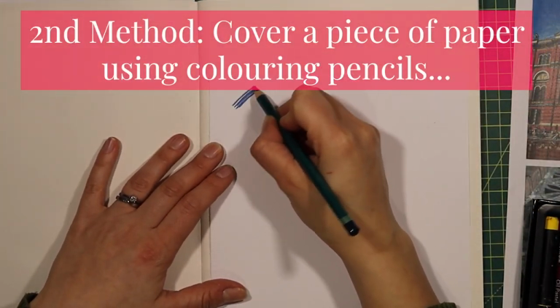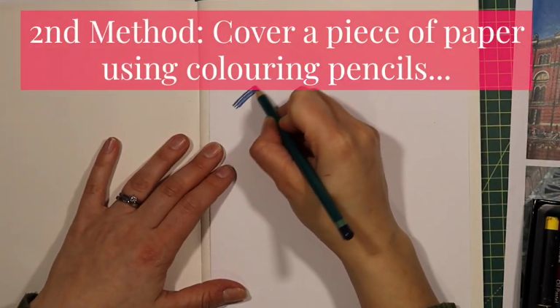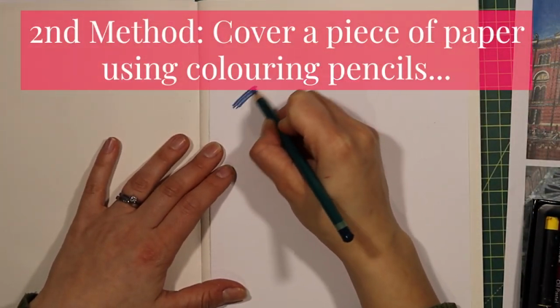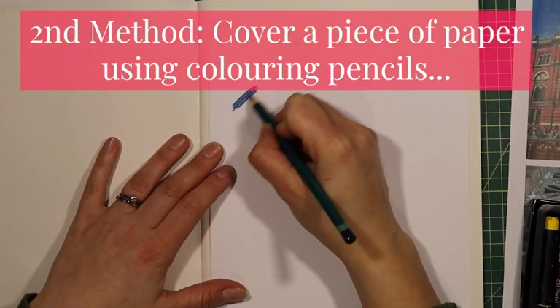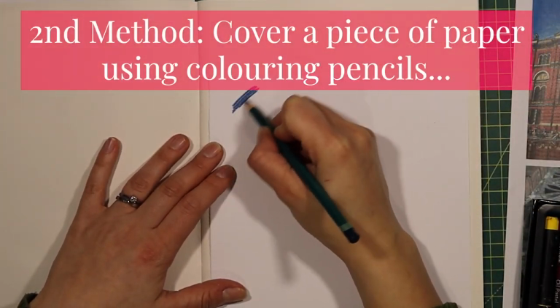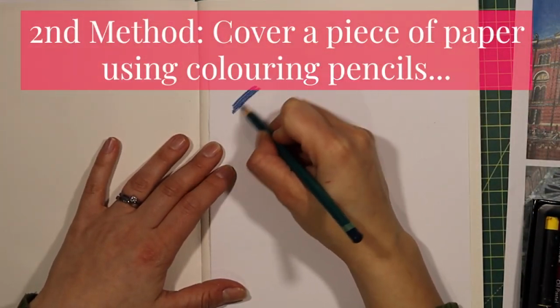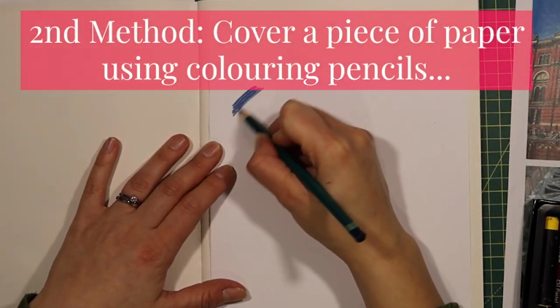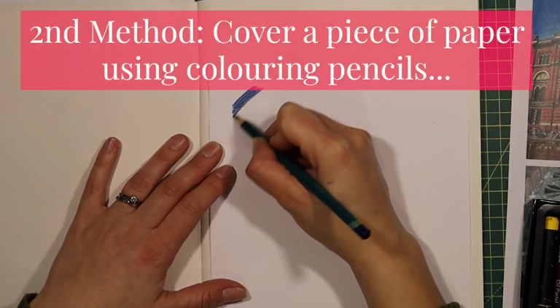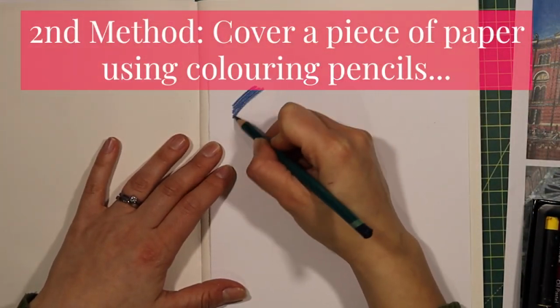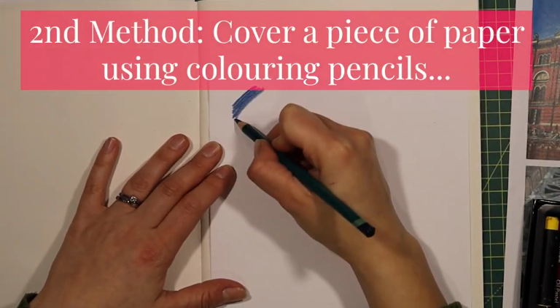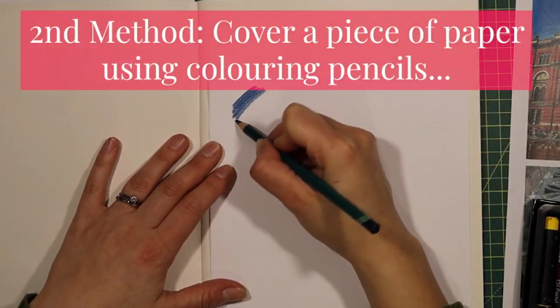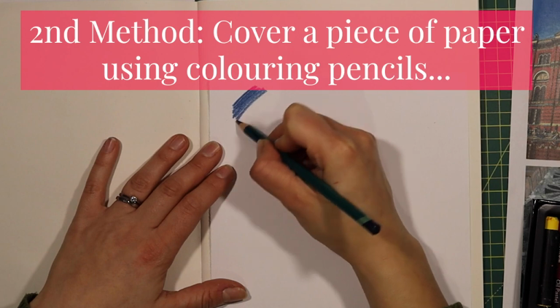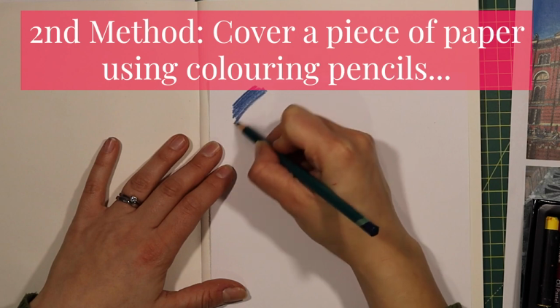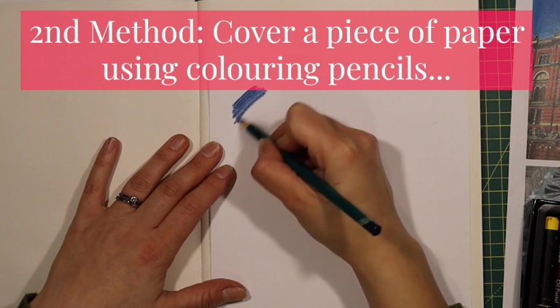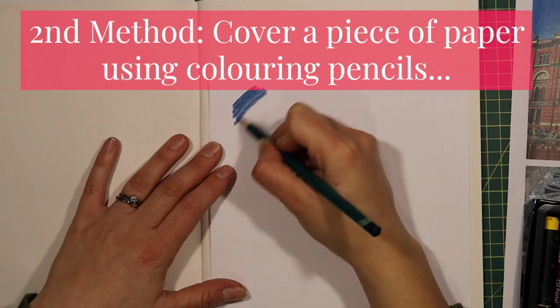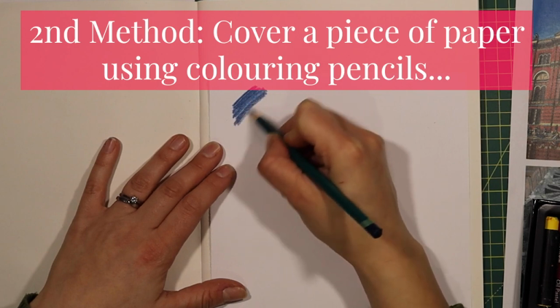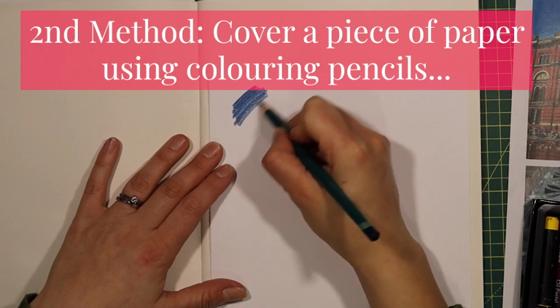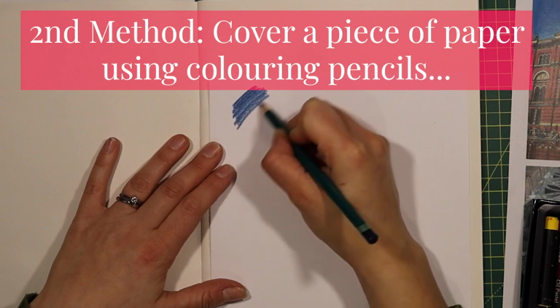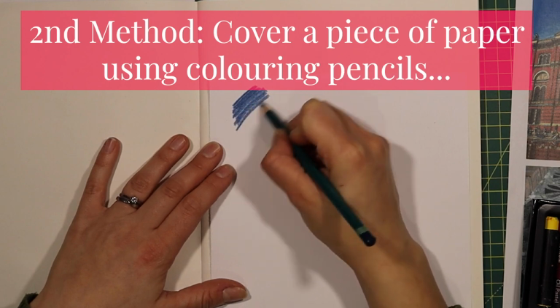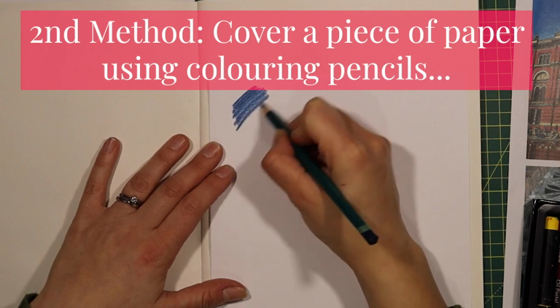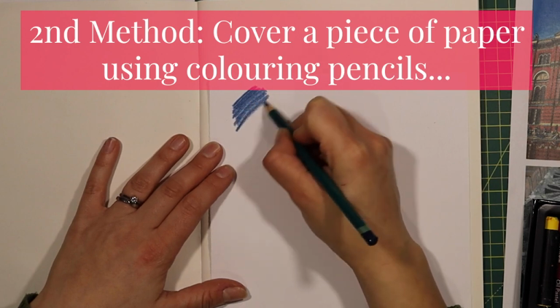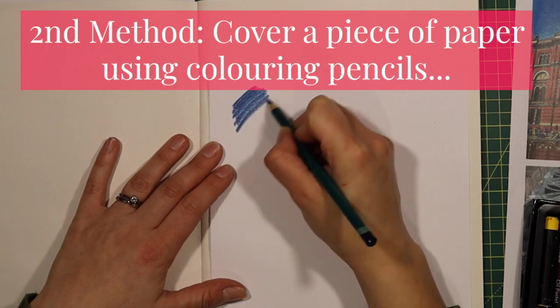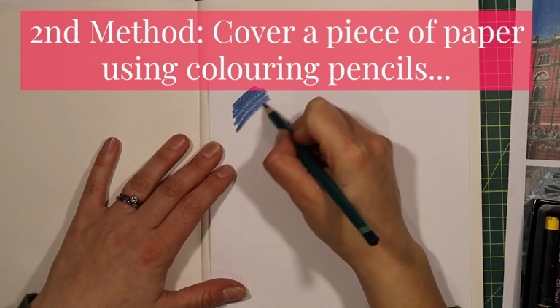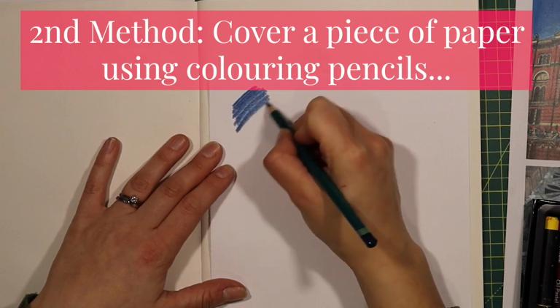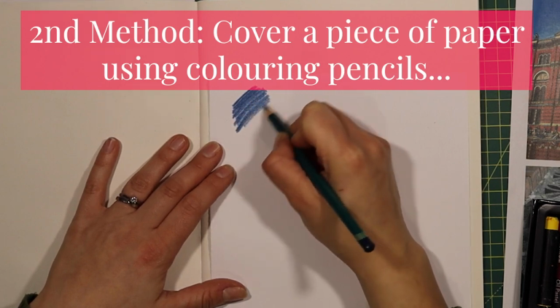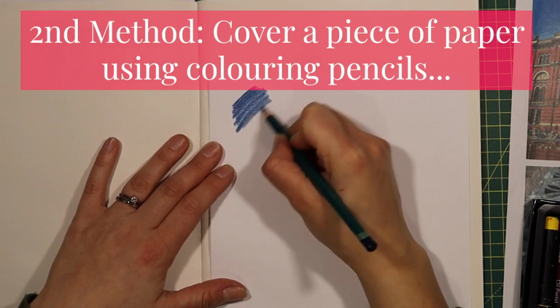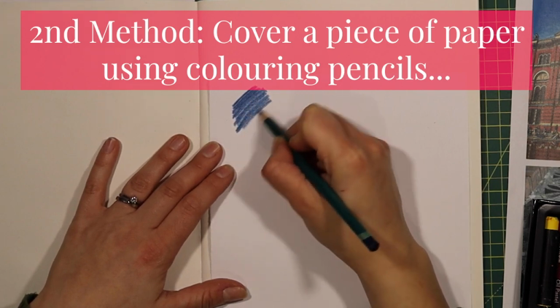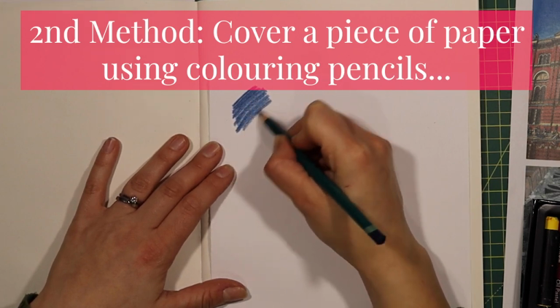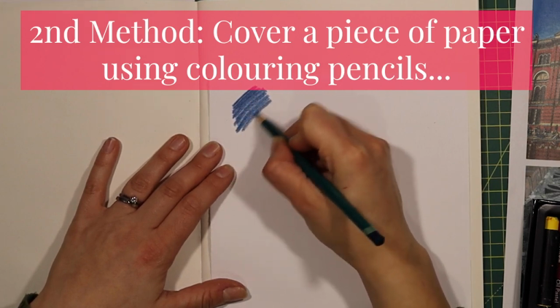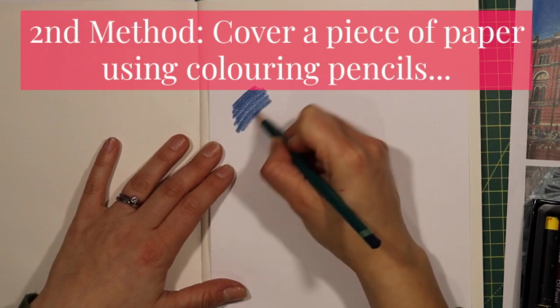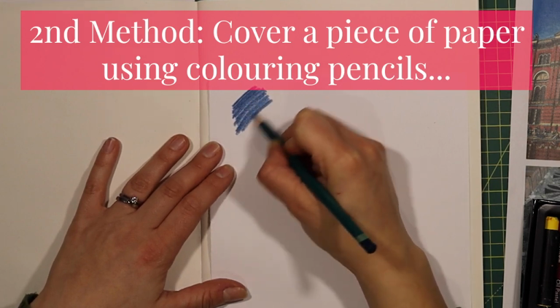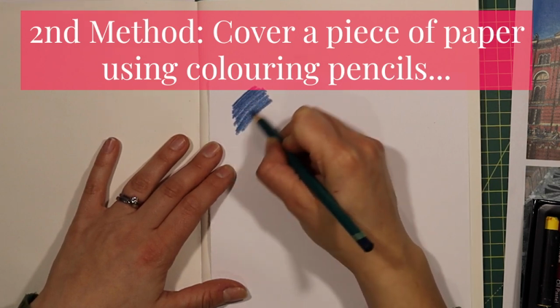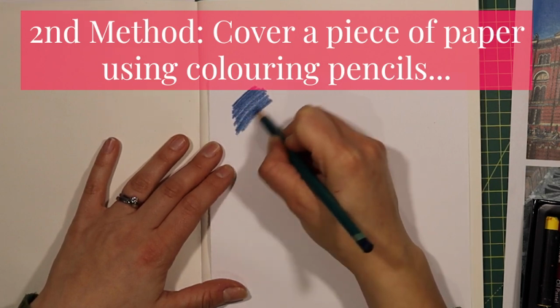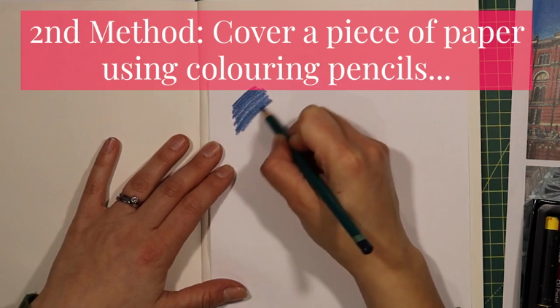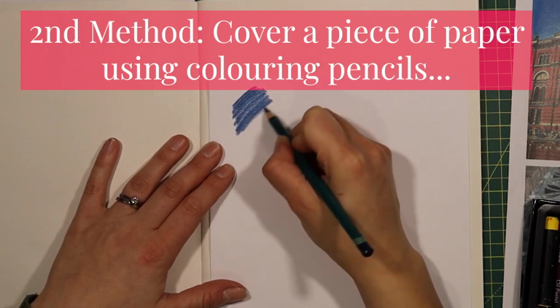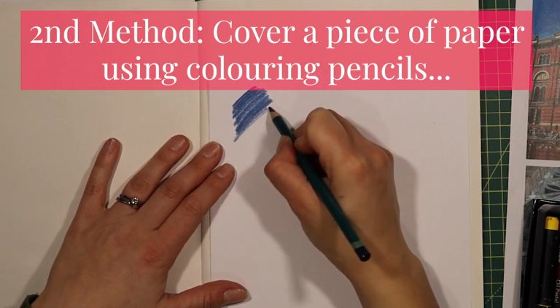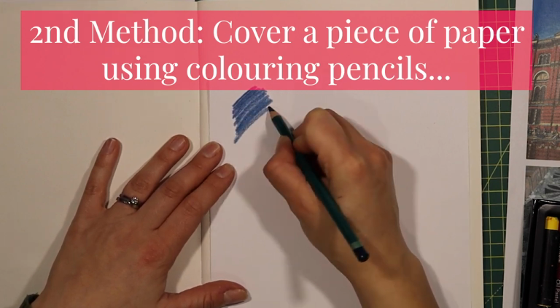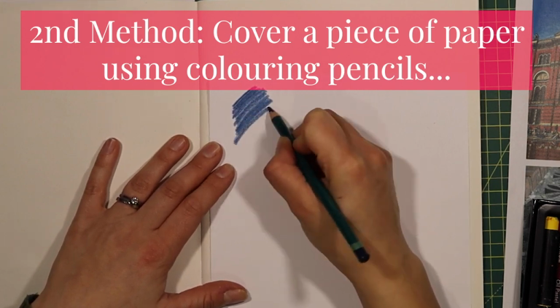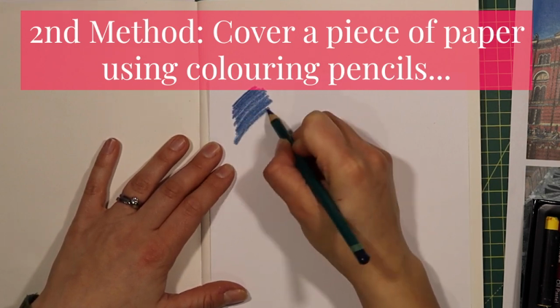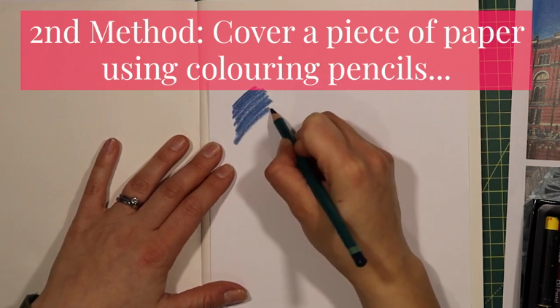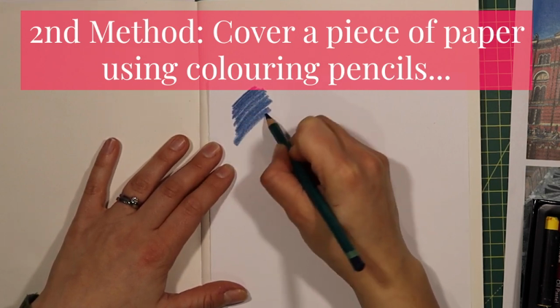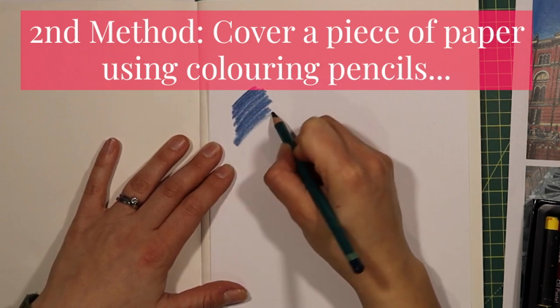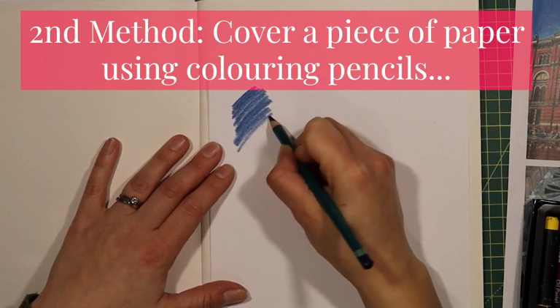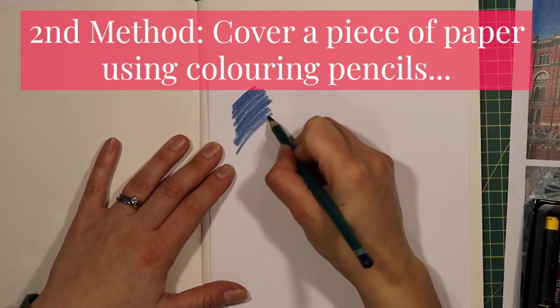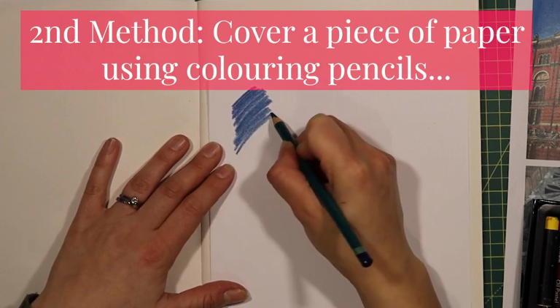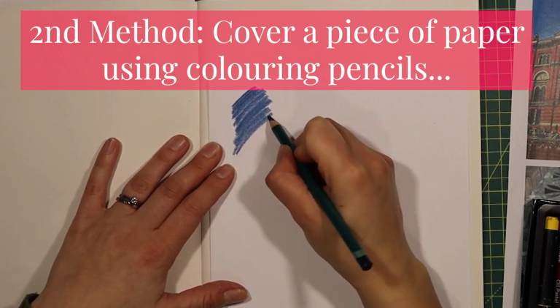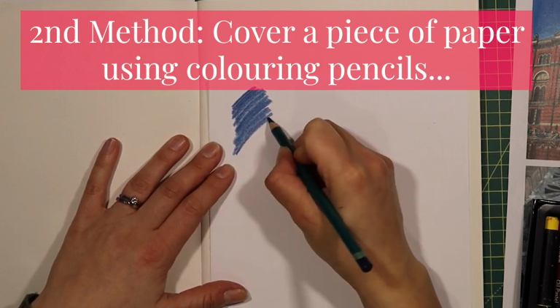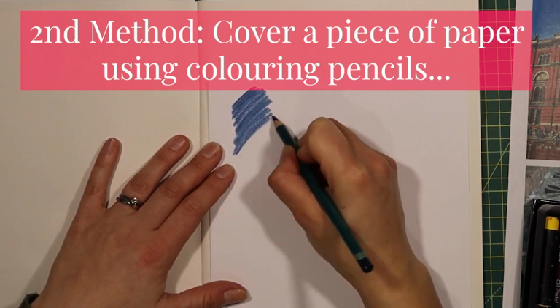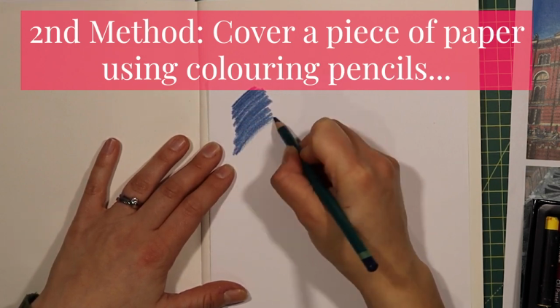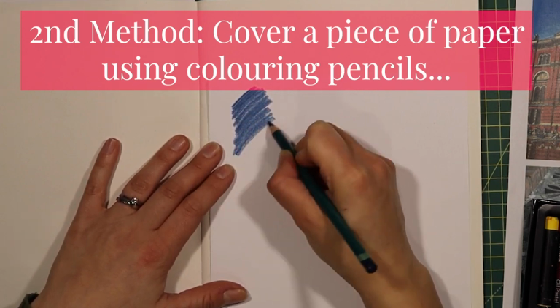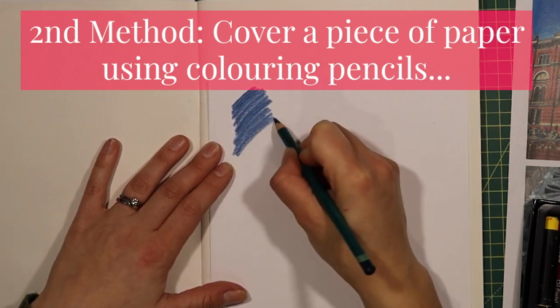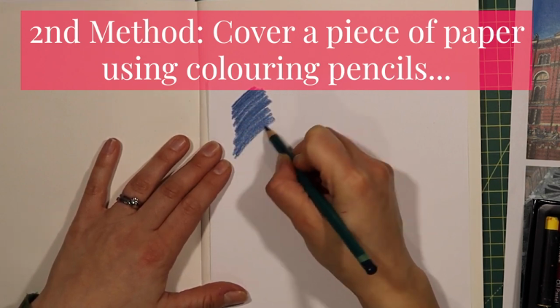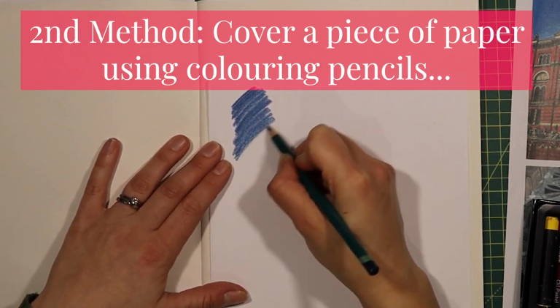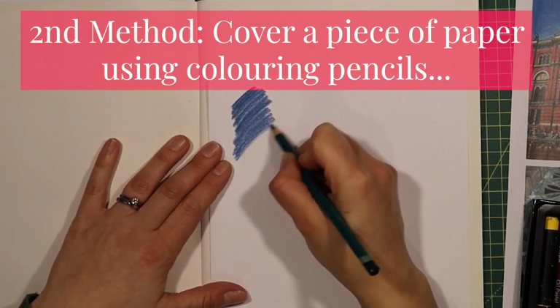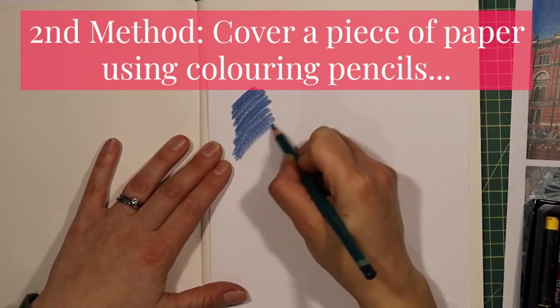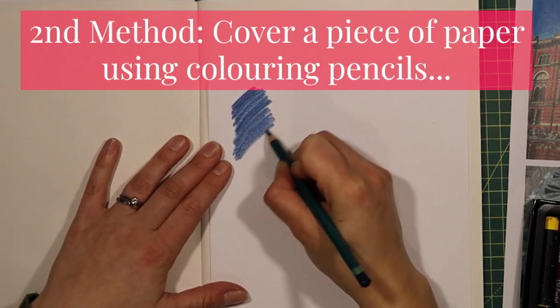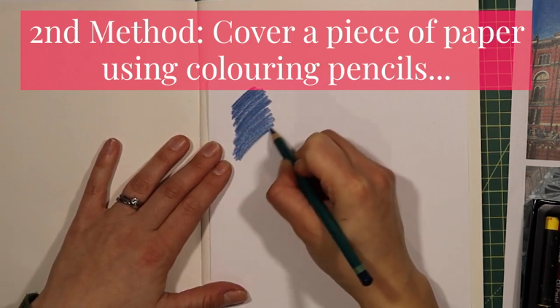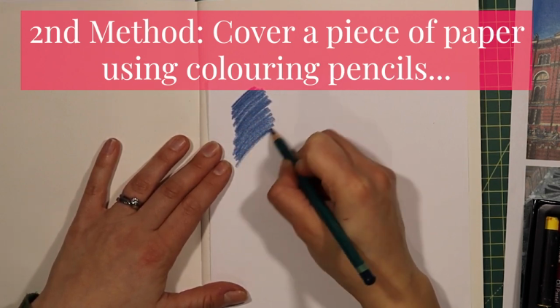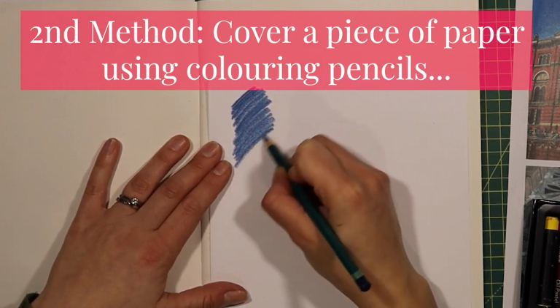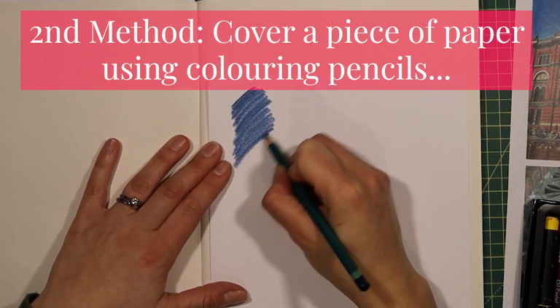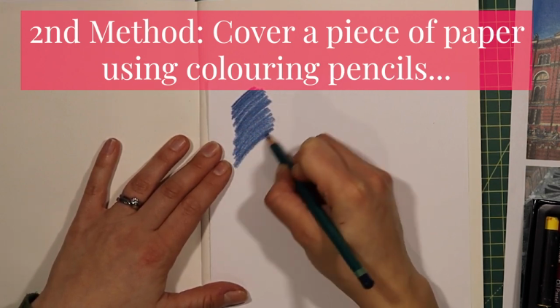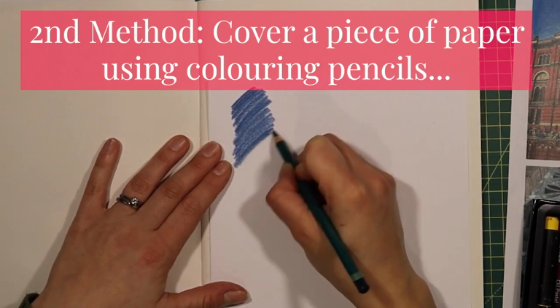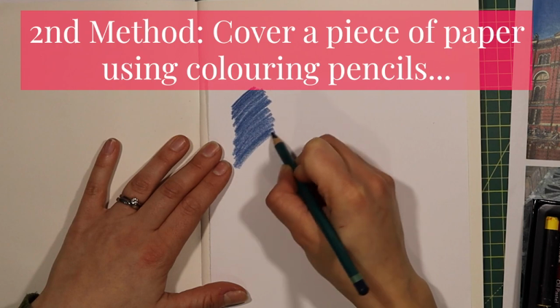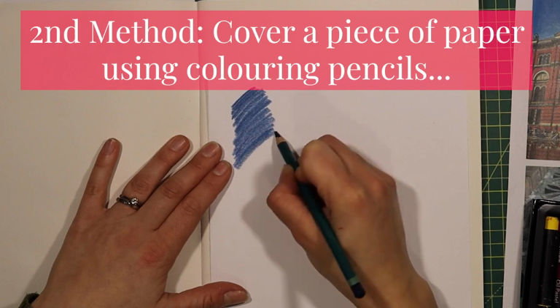This second method is using a colouring pencil. You don't have to just do one colour like I have — you can do many colours, it's up to you.